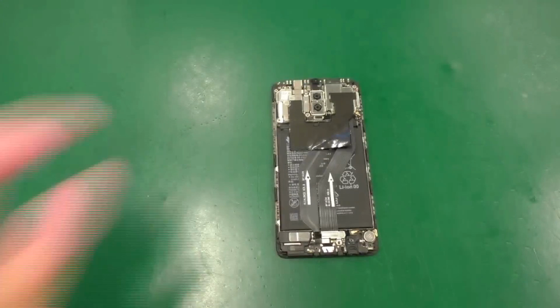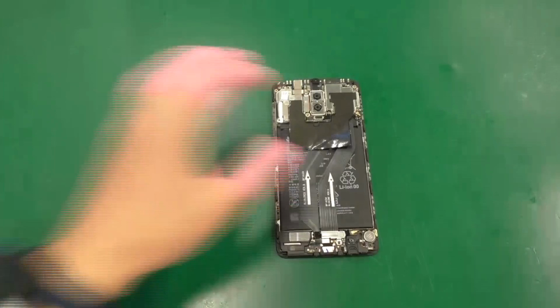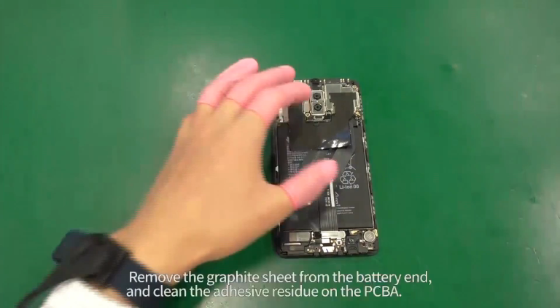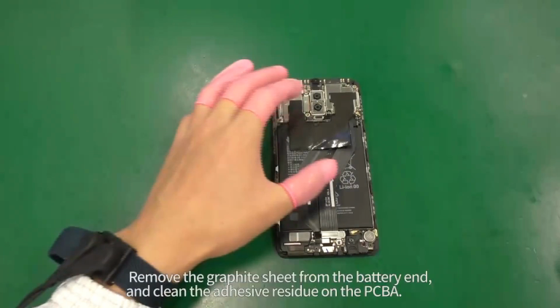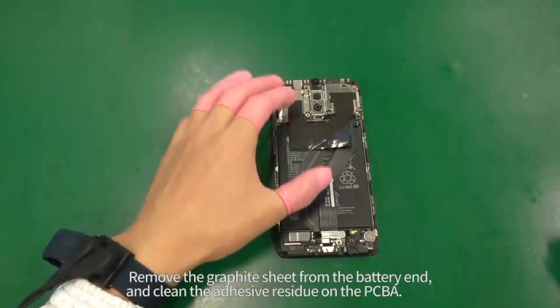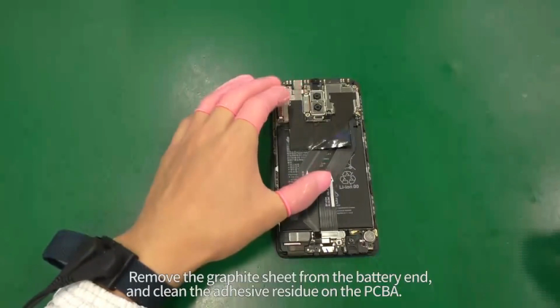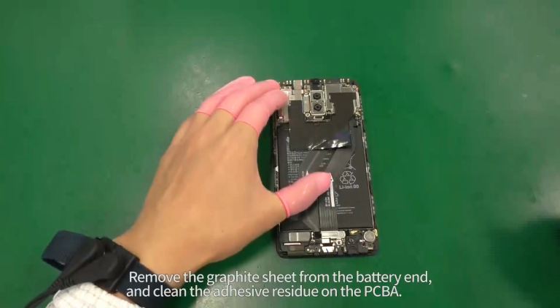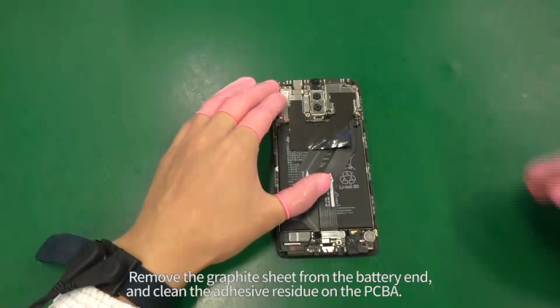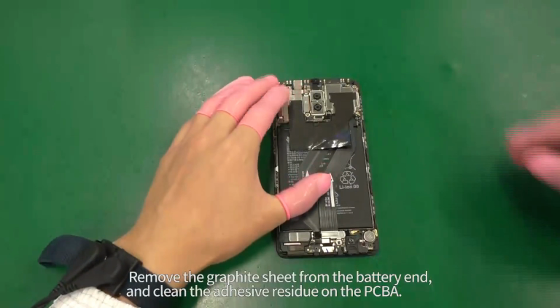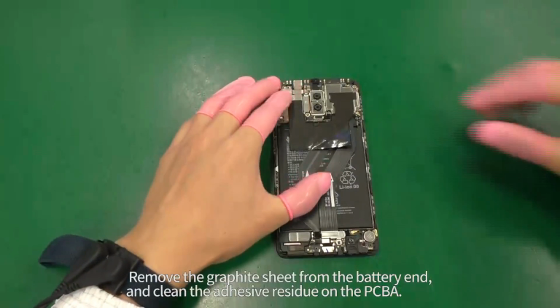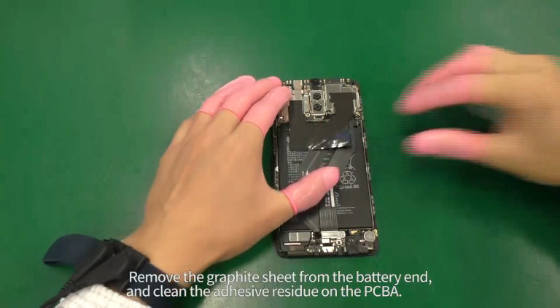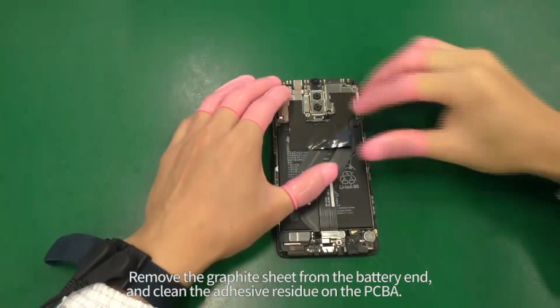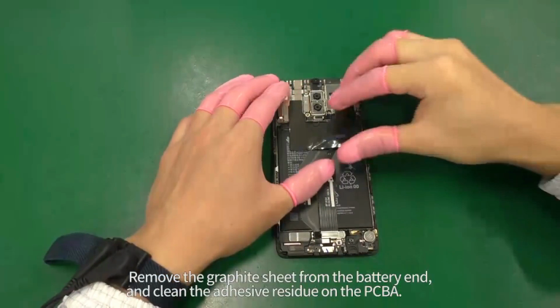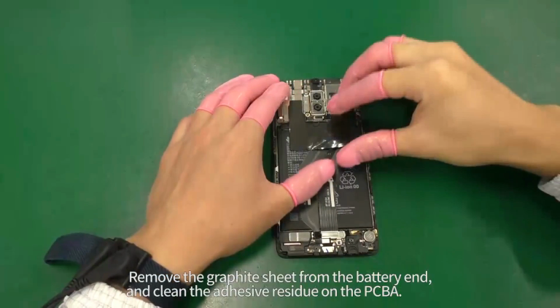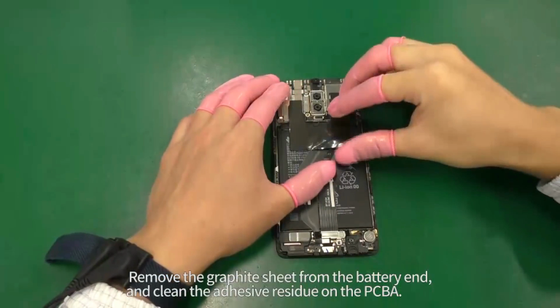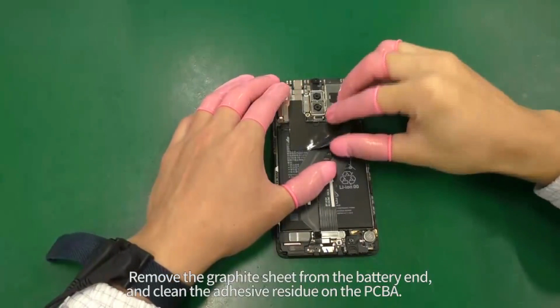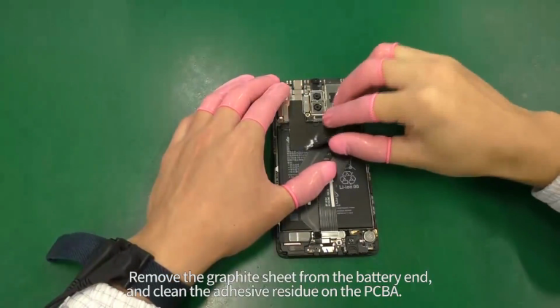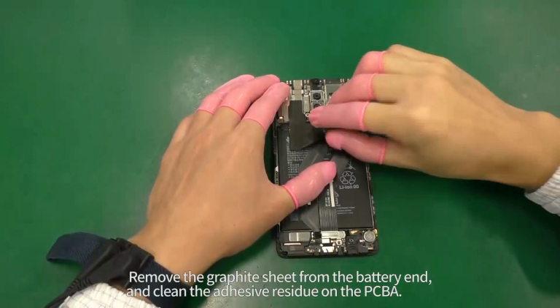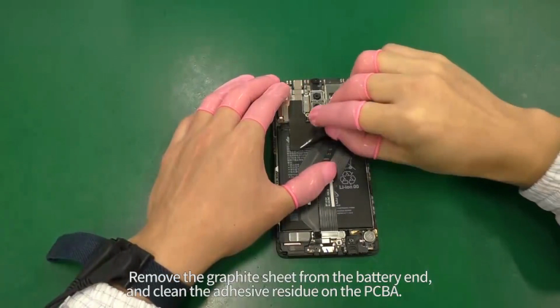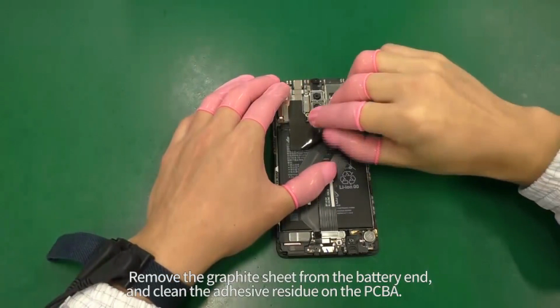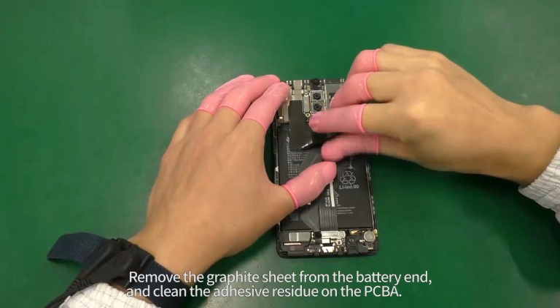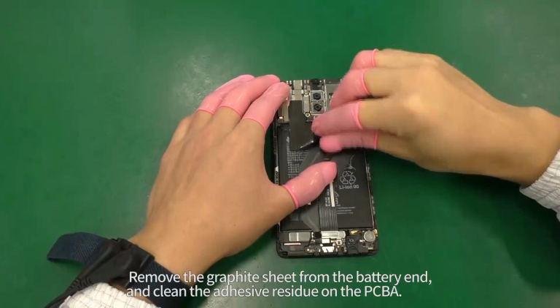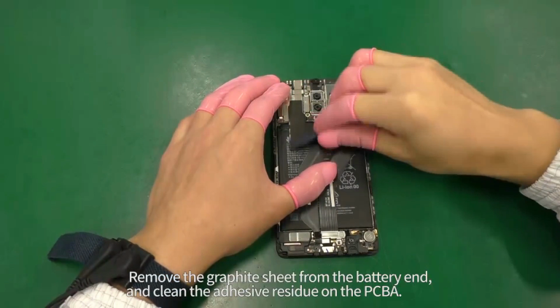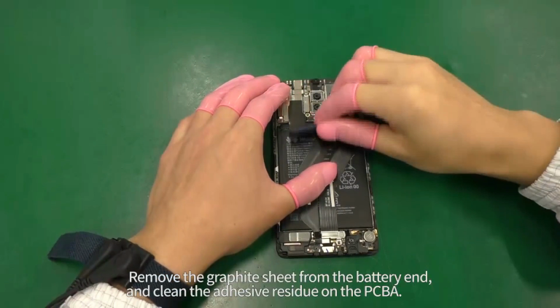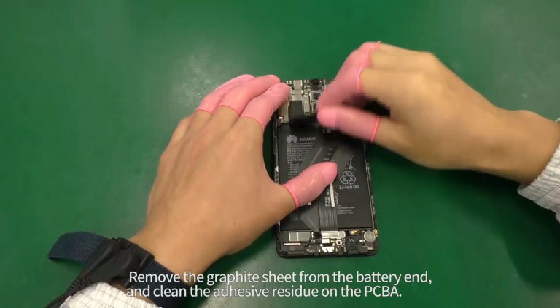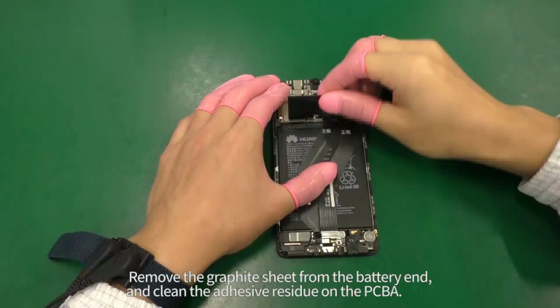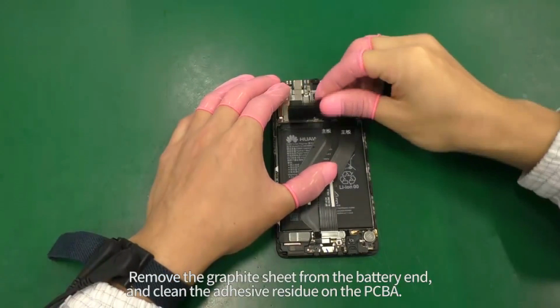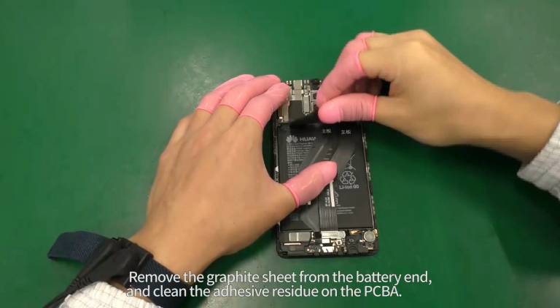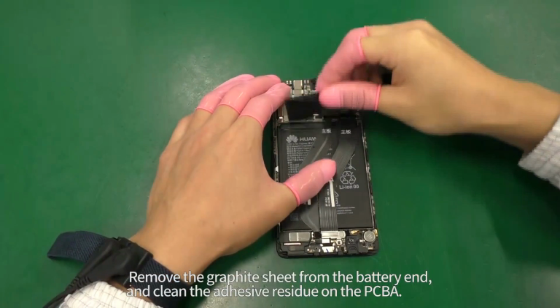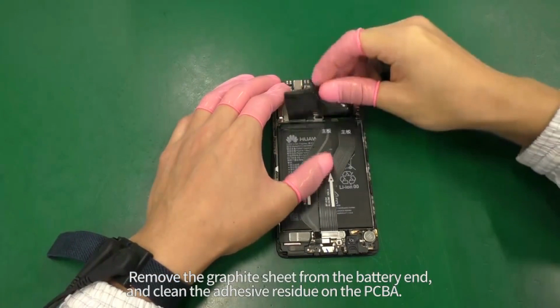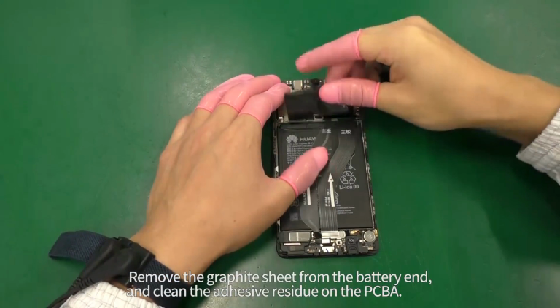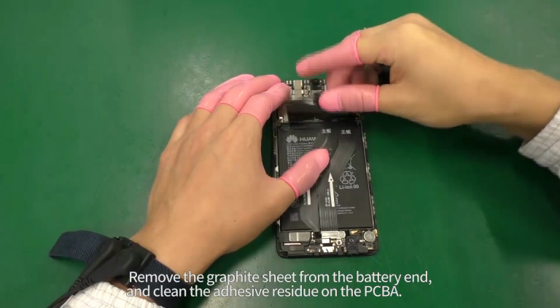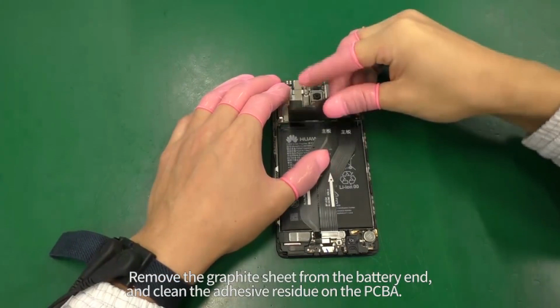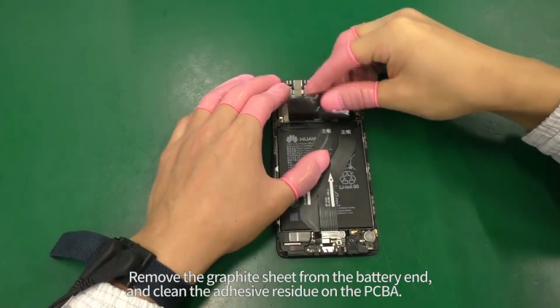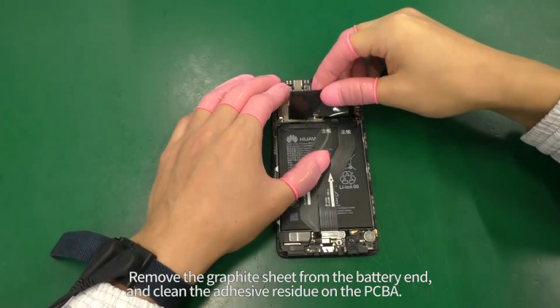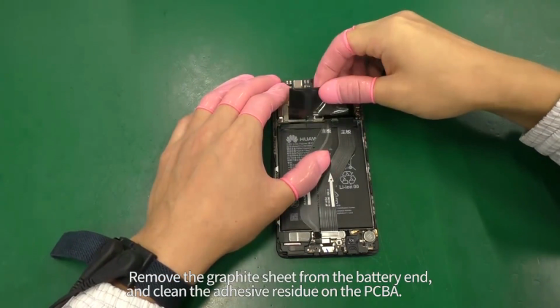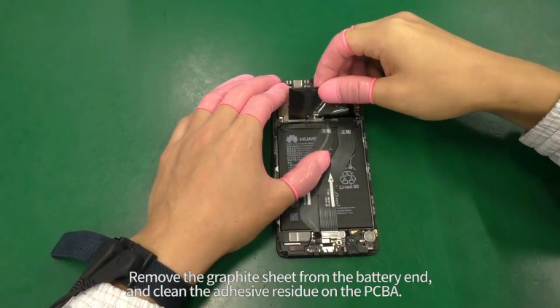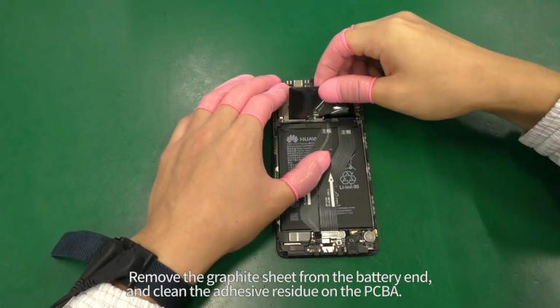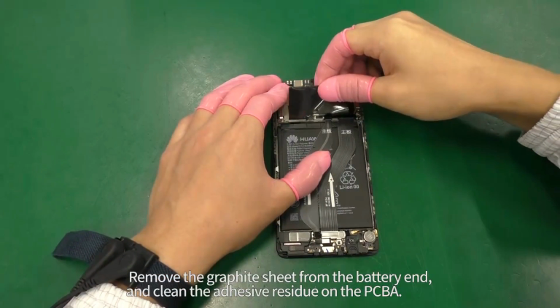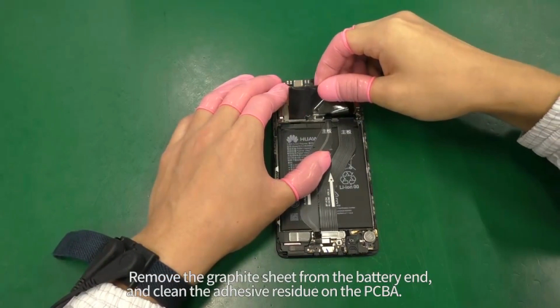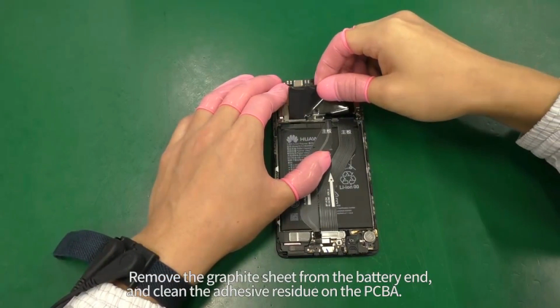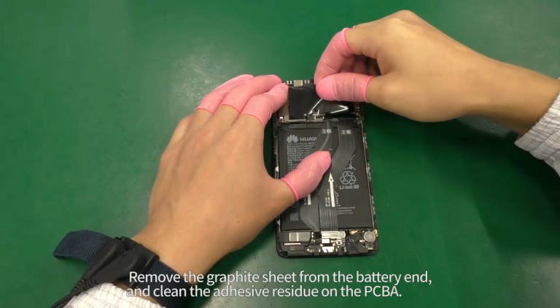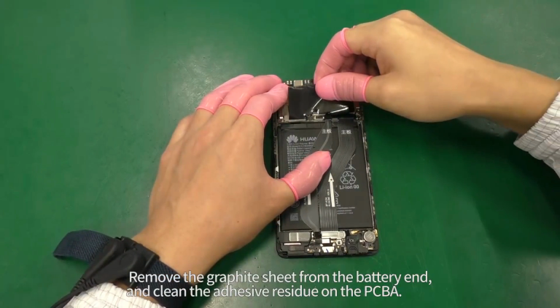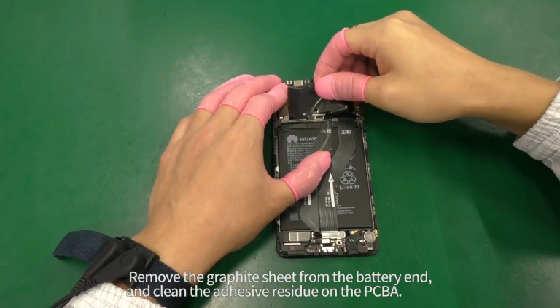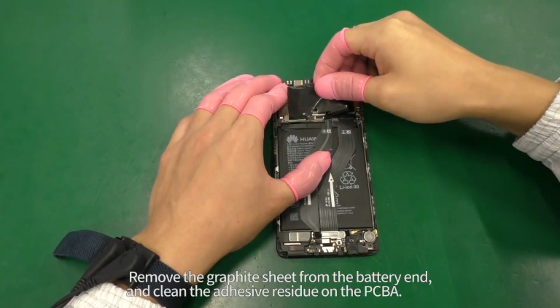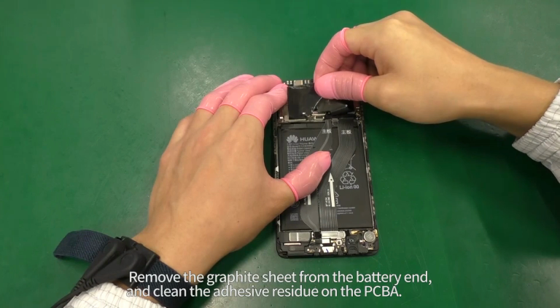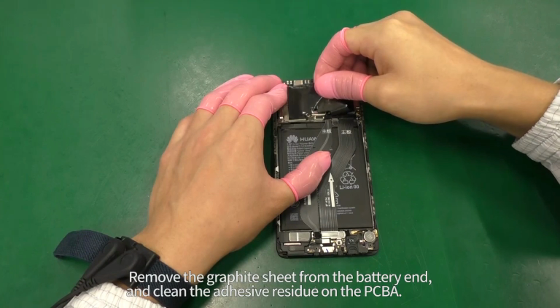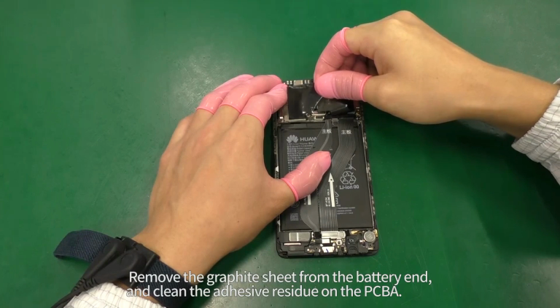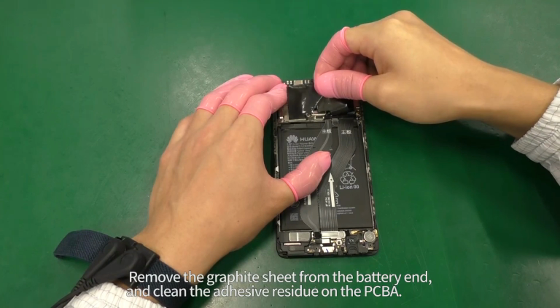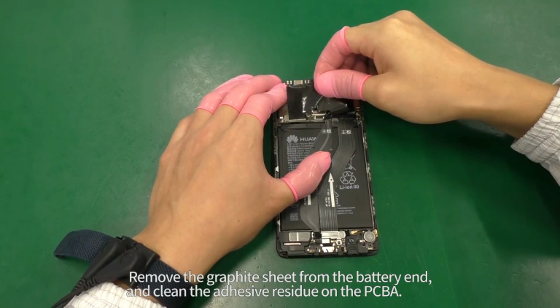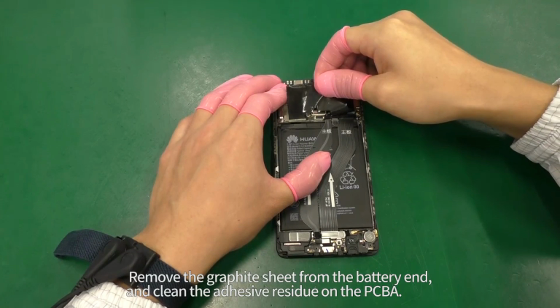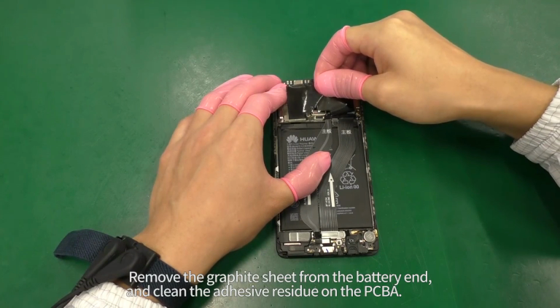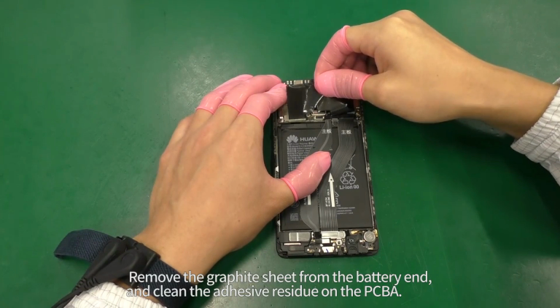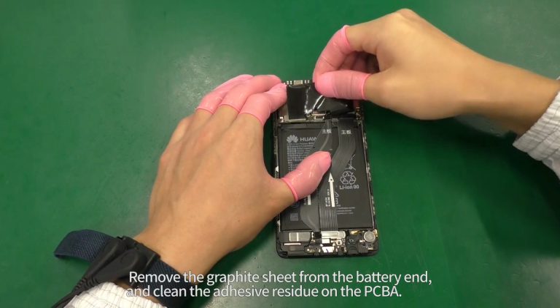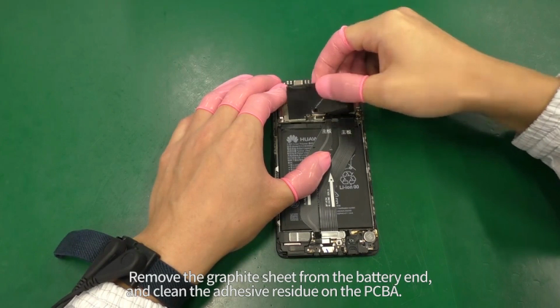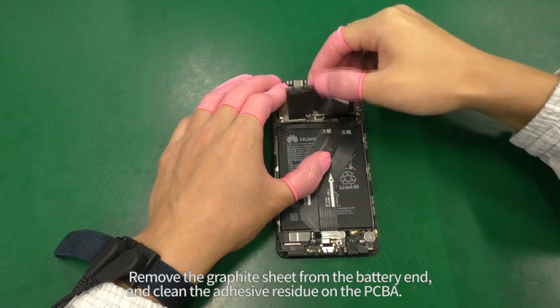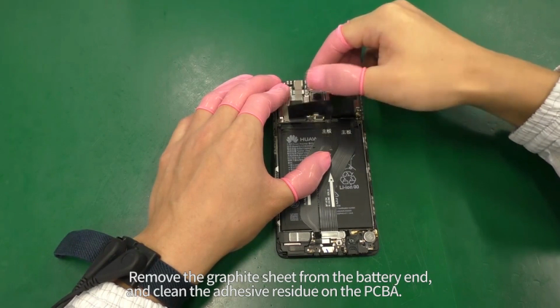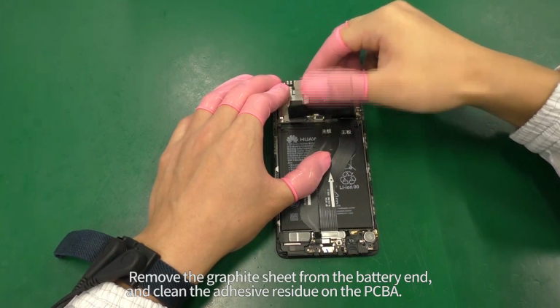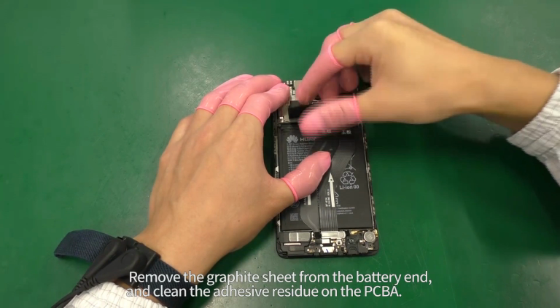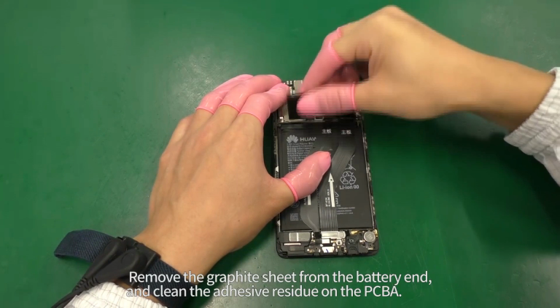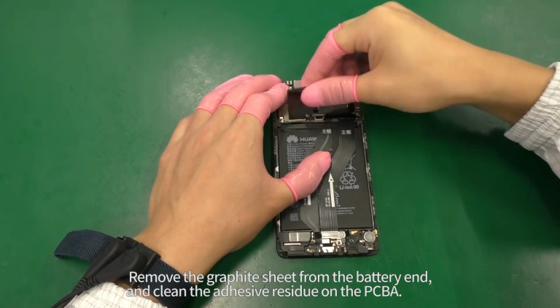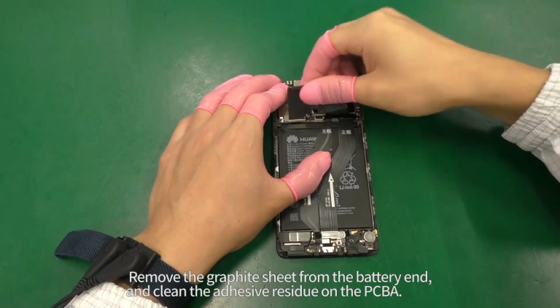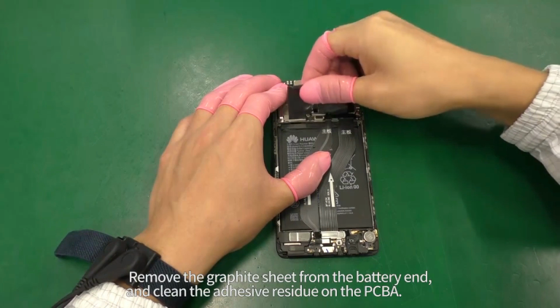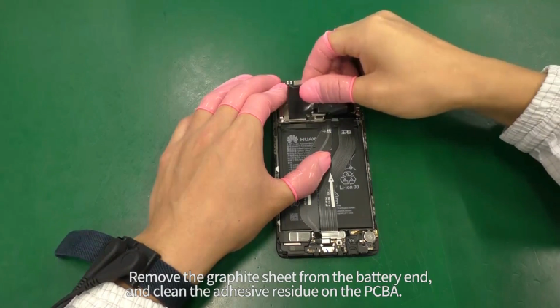Remove the graphite sheet from the battery end and clean the adhesive residue on the PCBA.